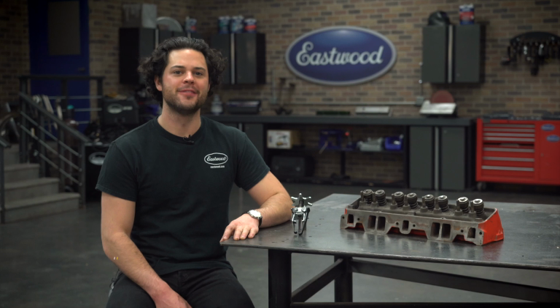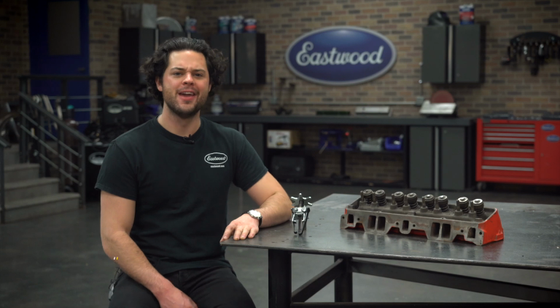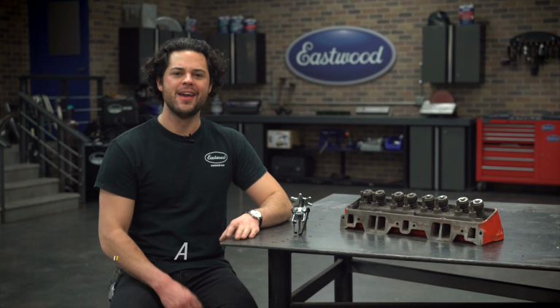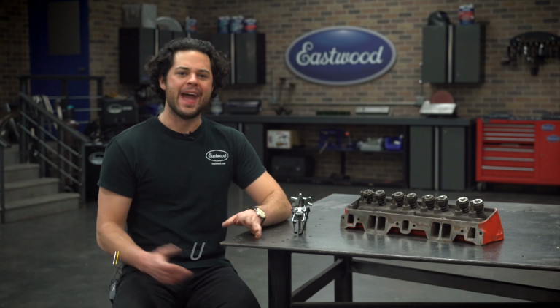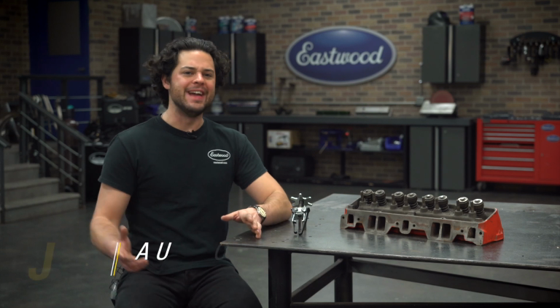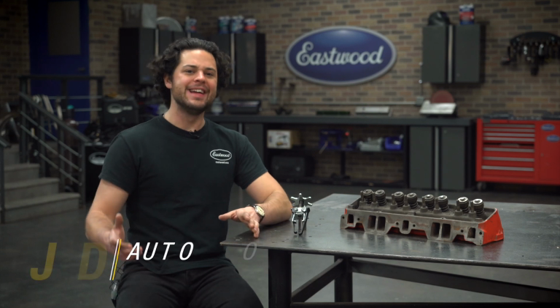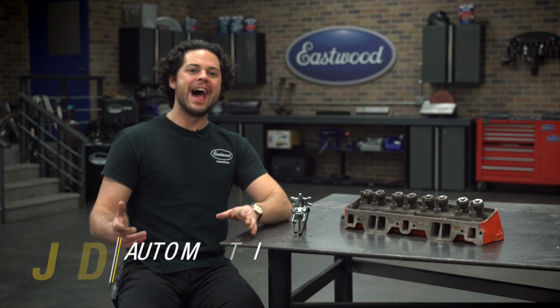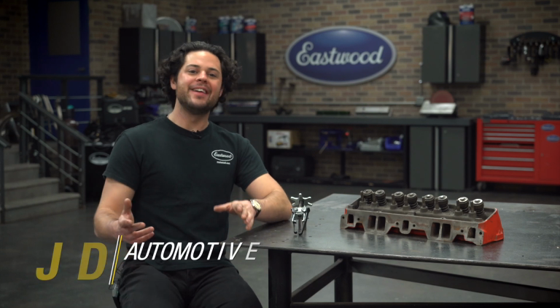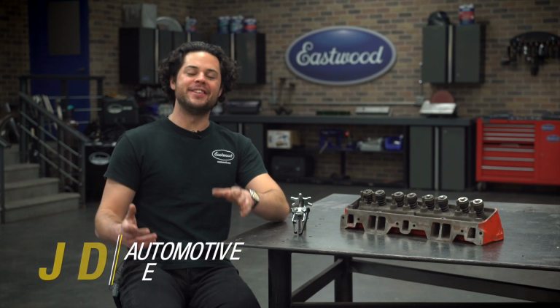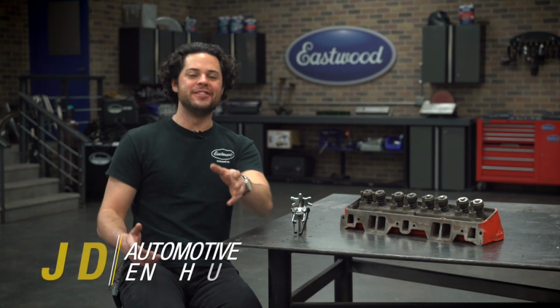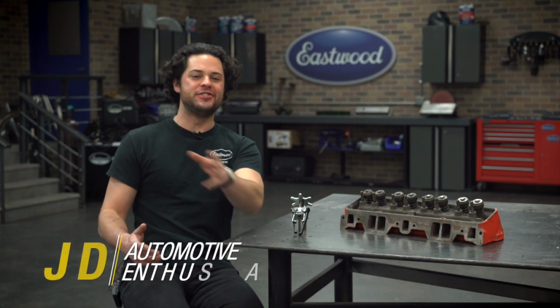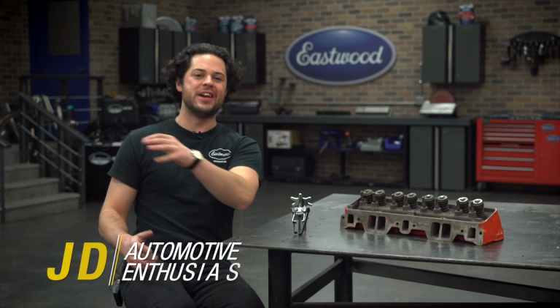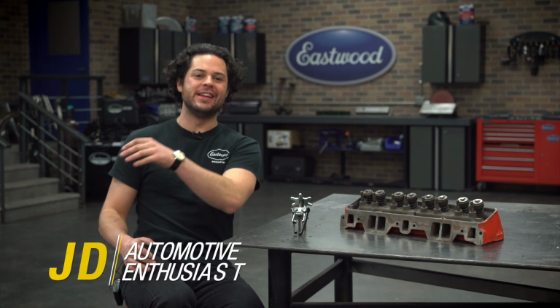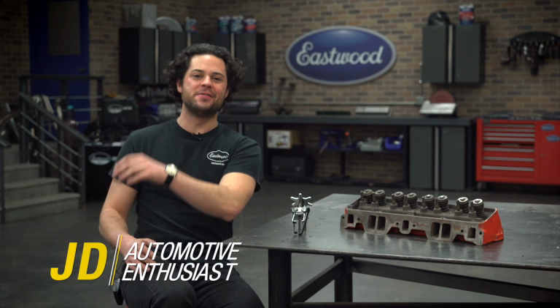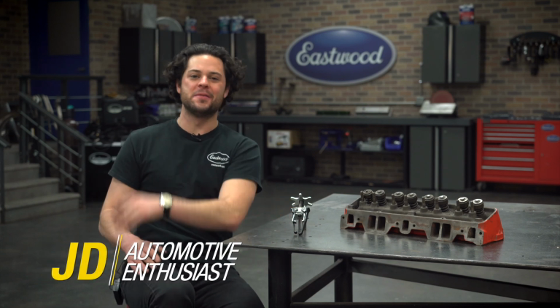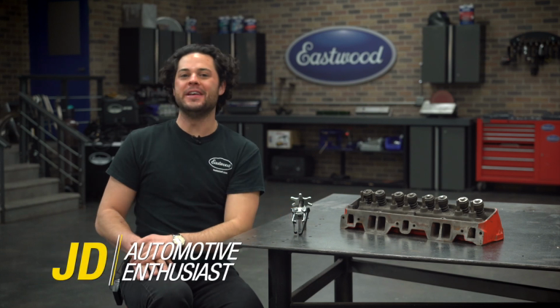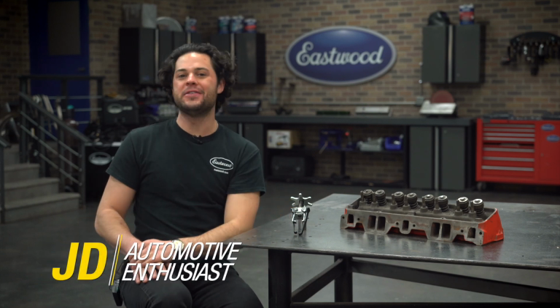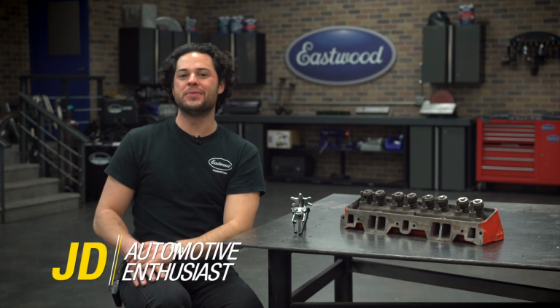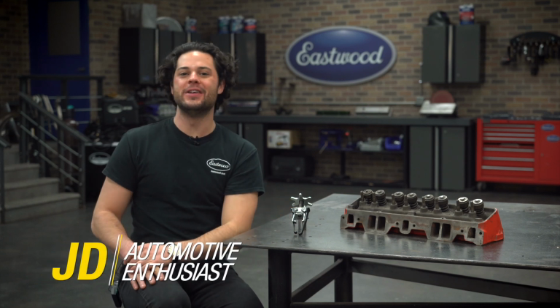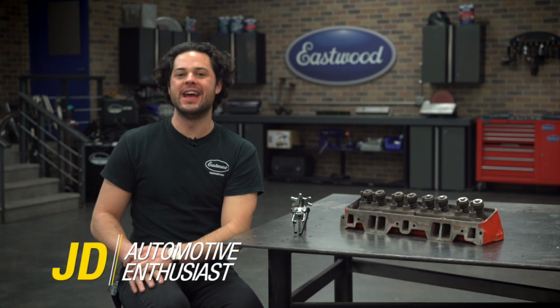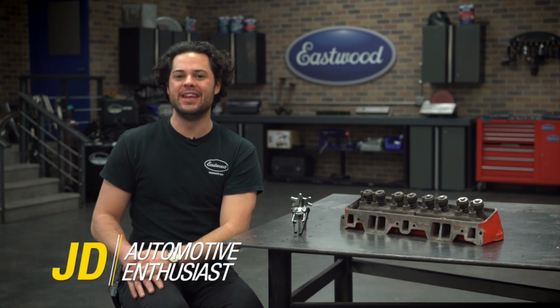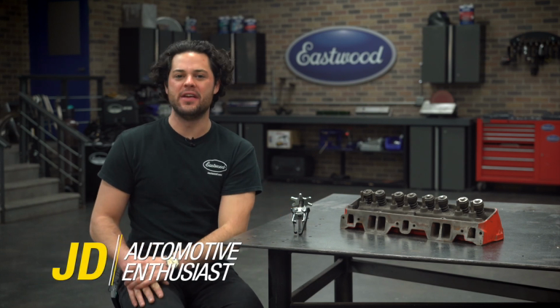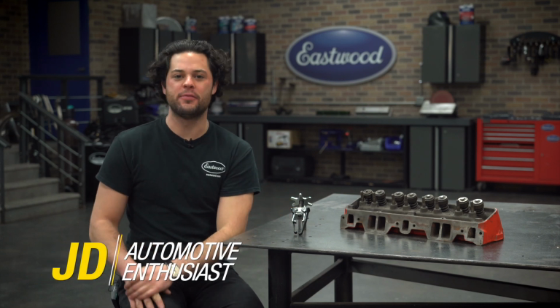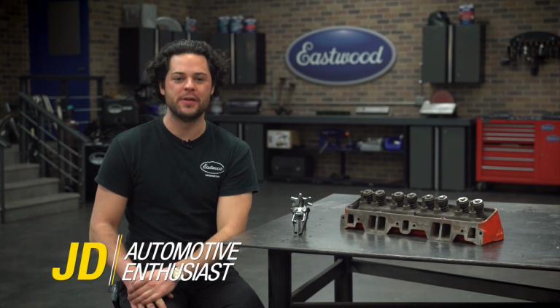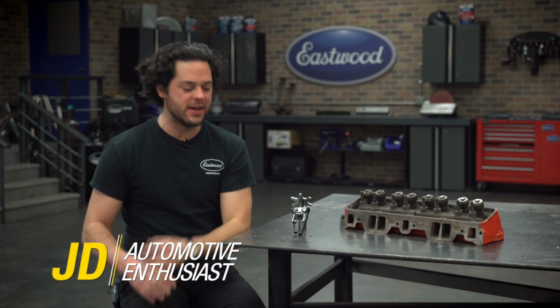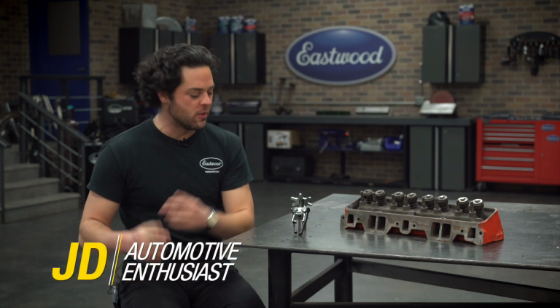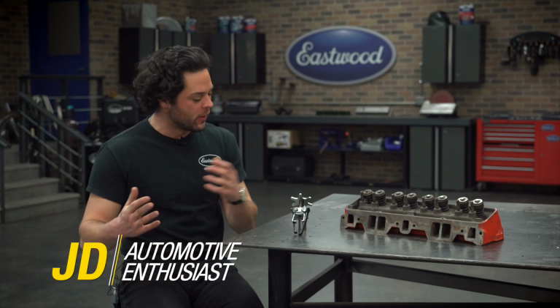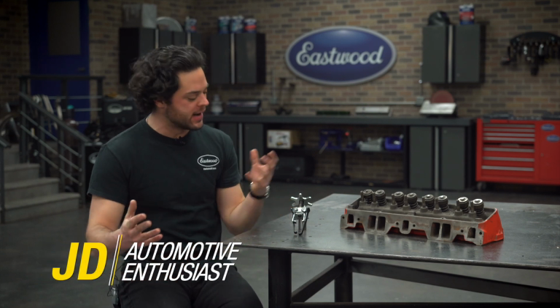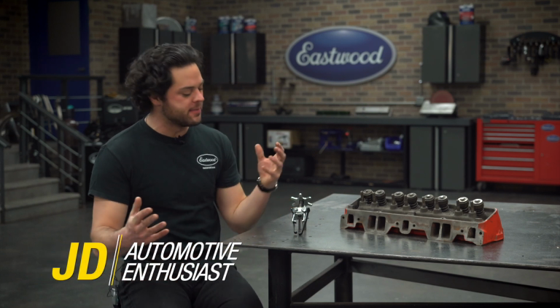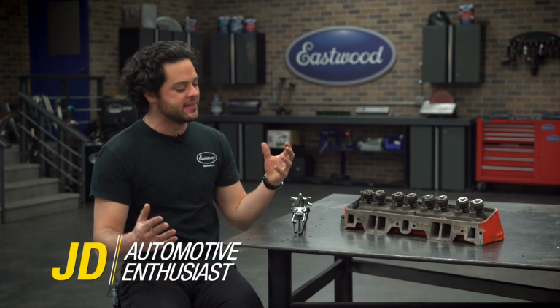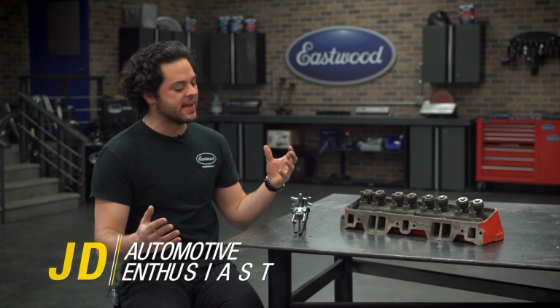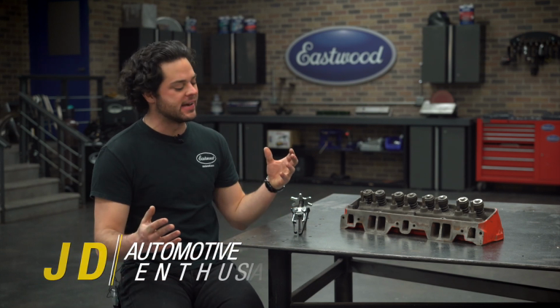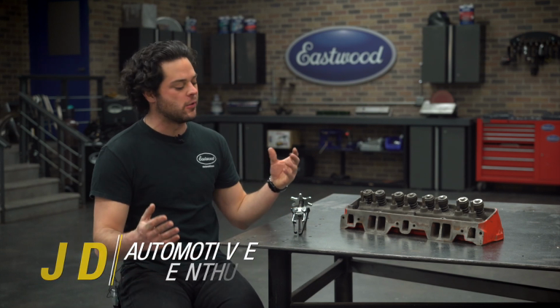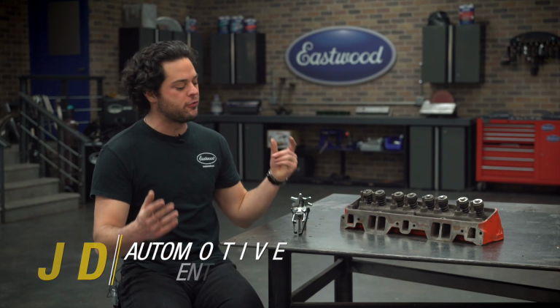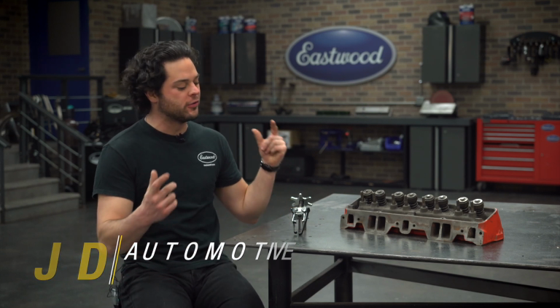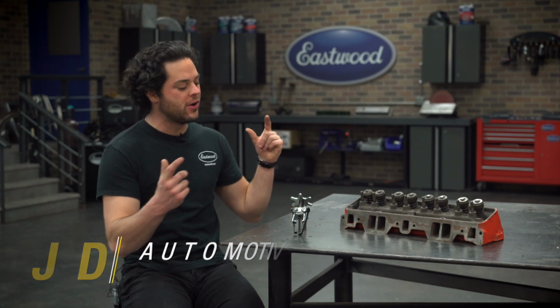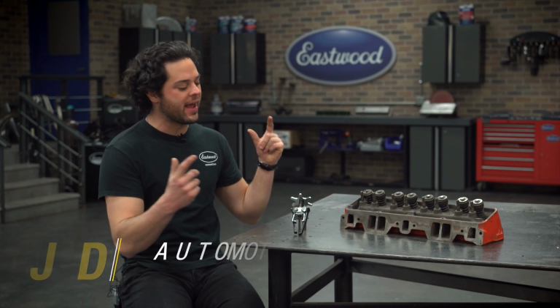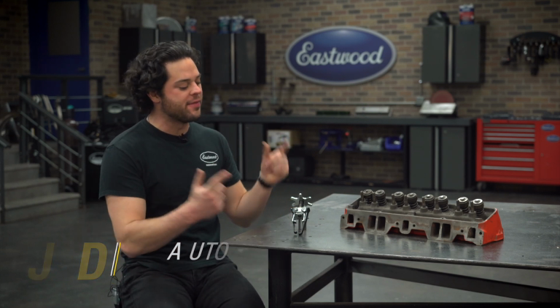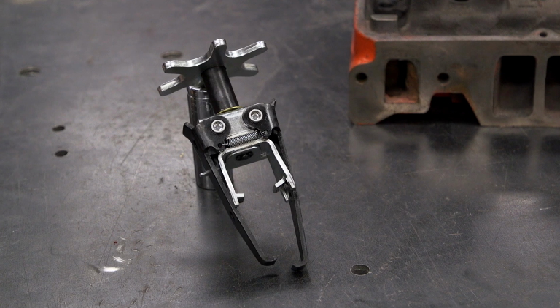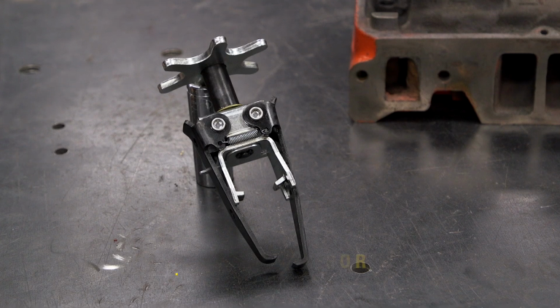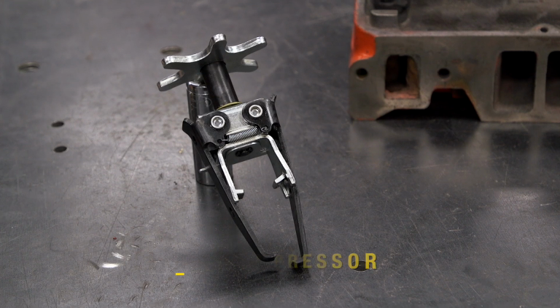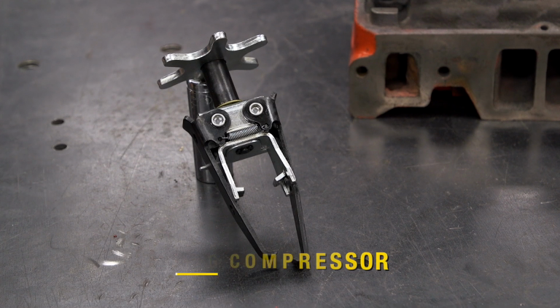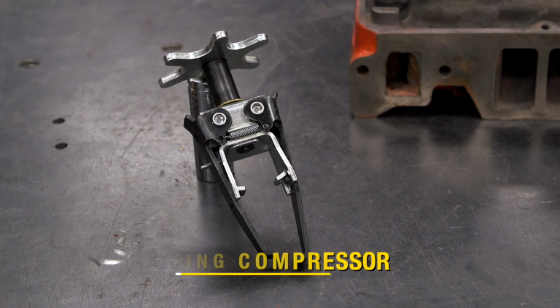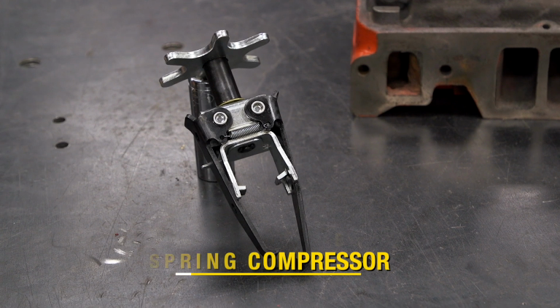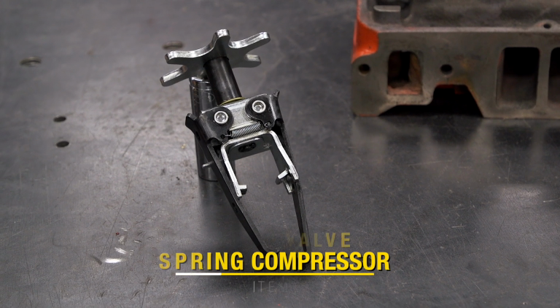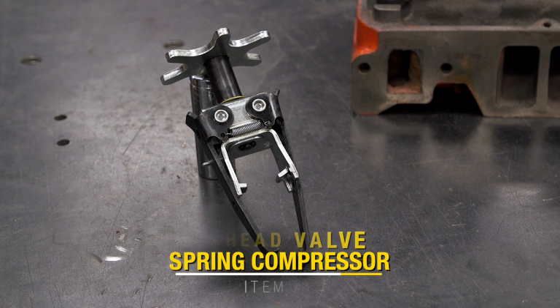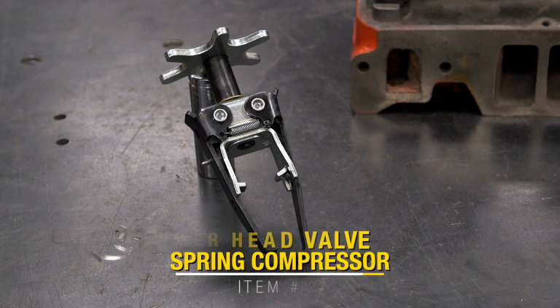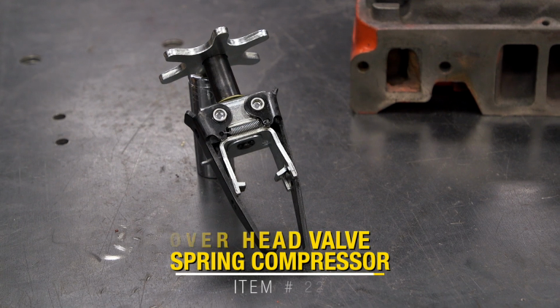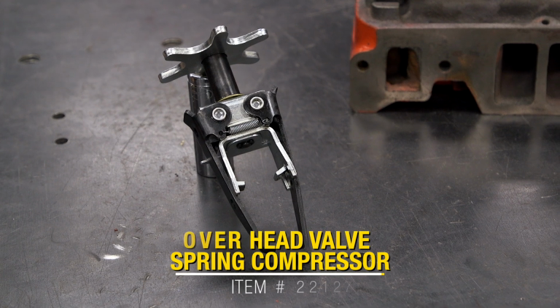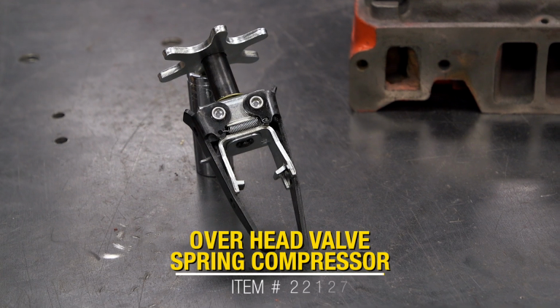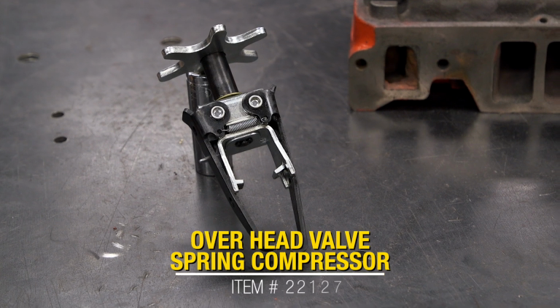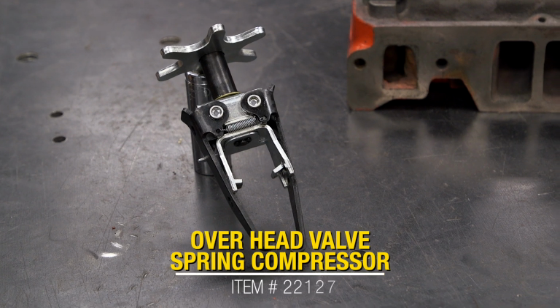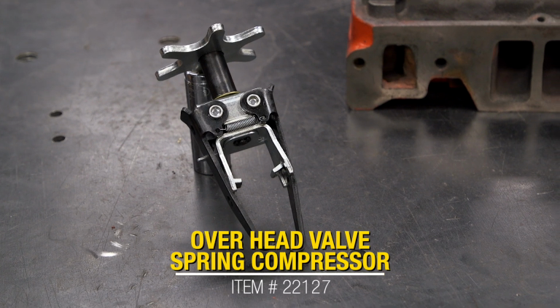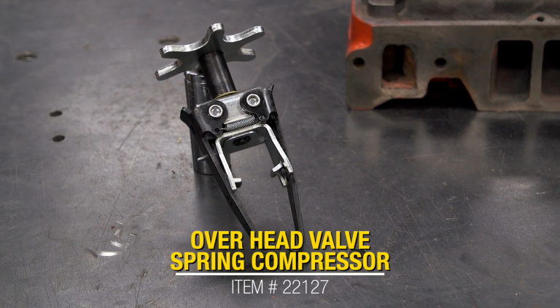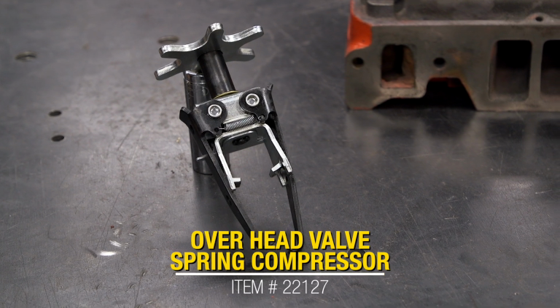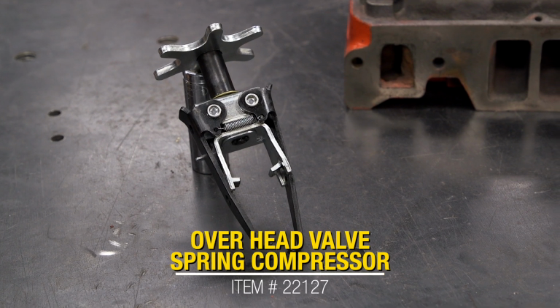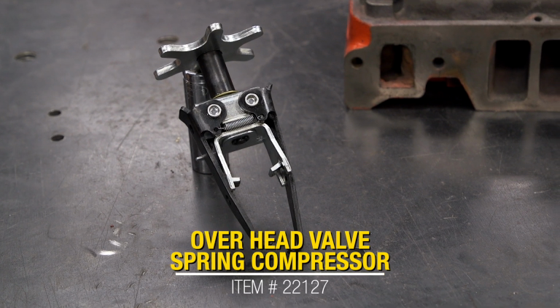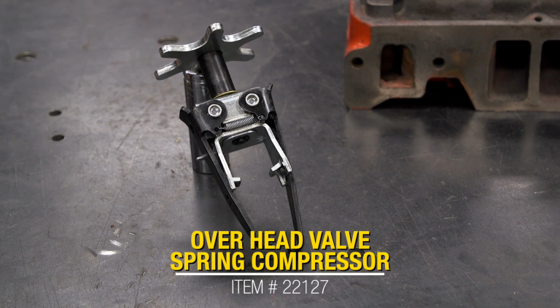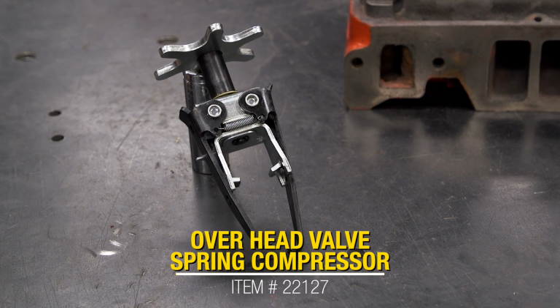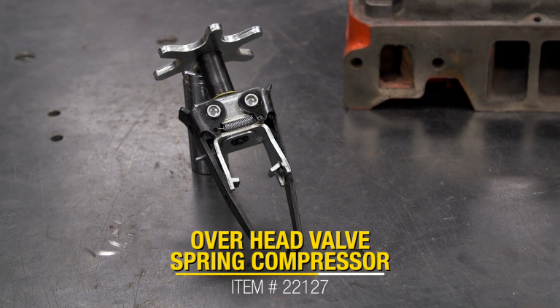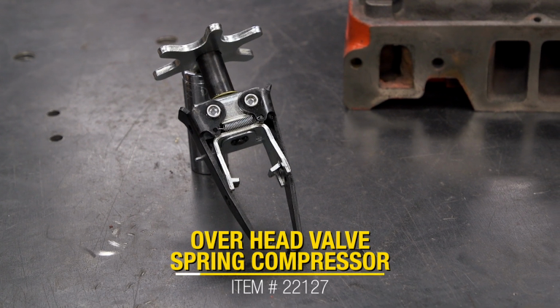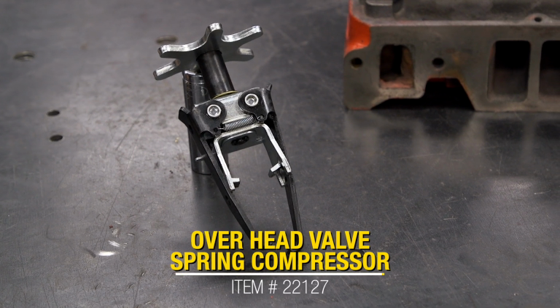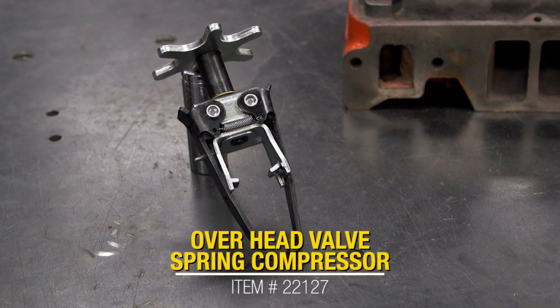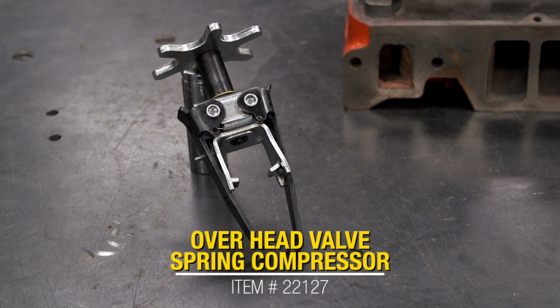Hey guys, it's JD from Eastwood, and in this video we're going to be taking a closer look at the Eastwood Overhead Valve Spring Compressor.